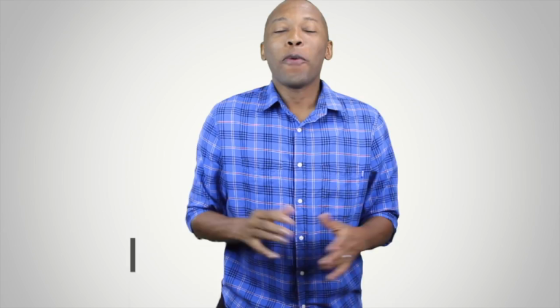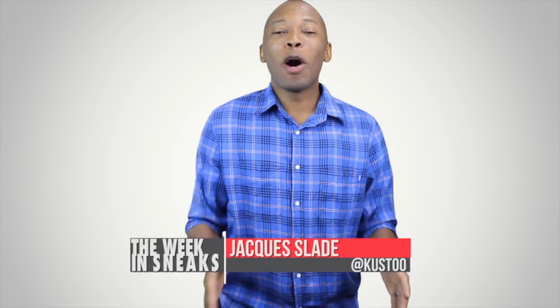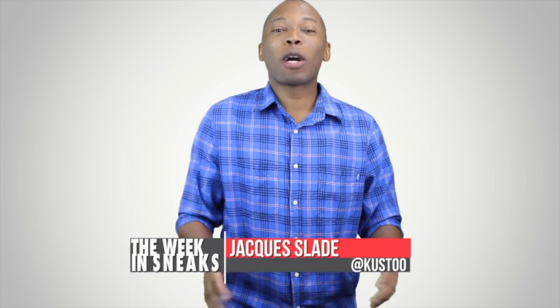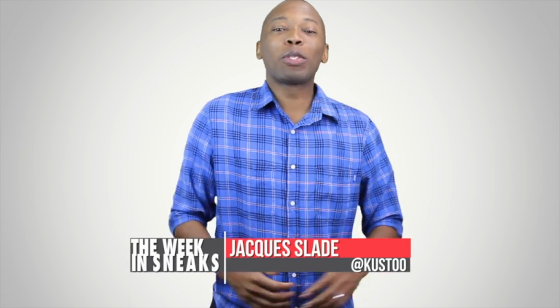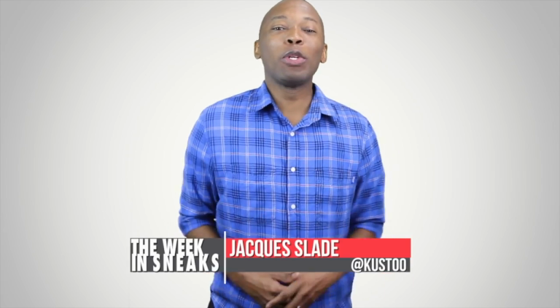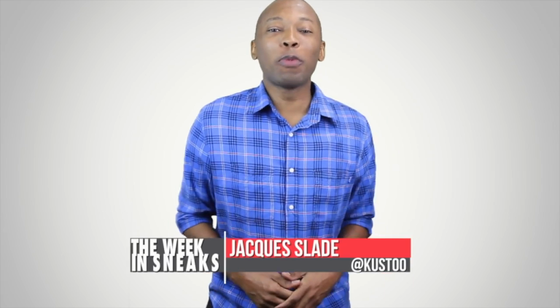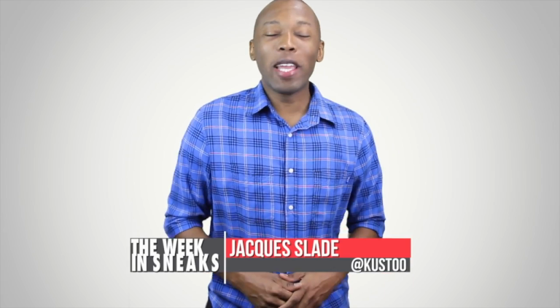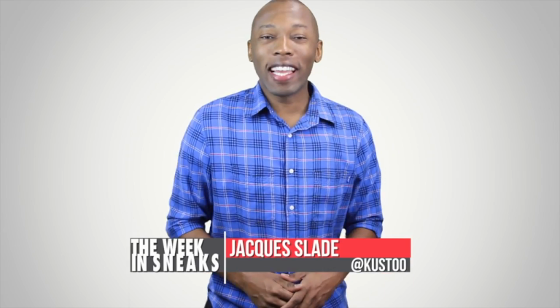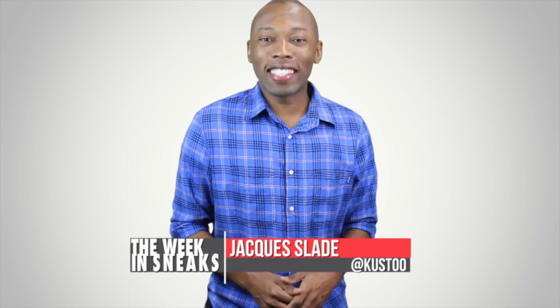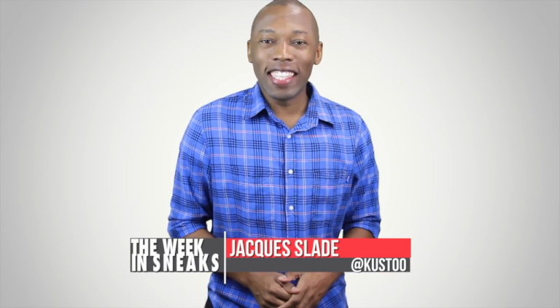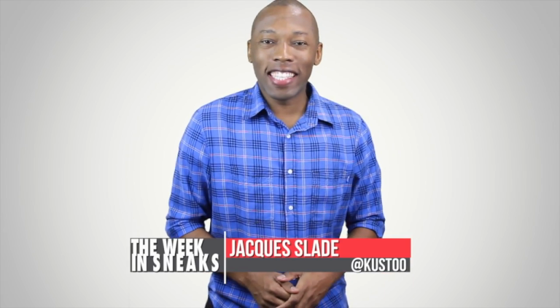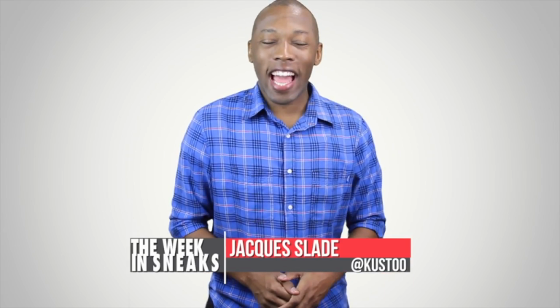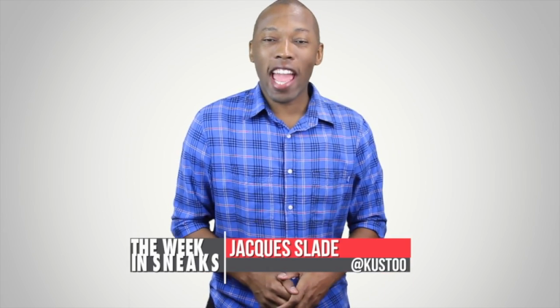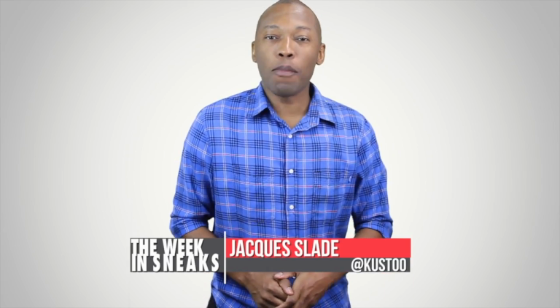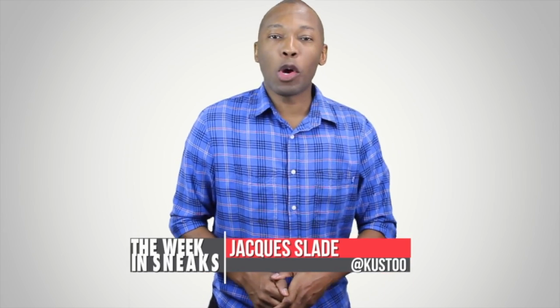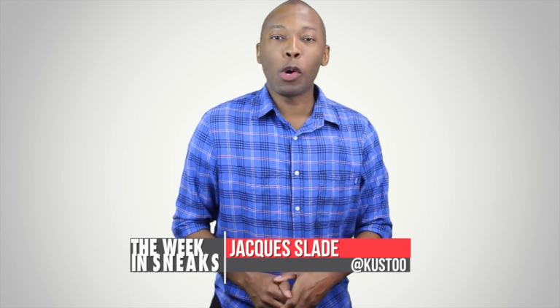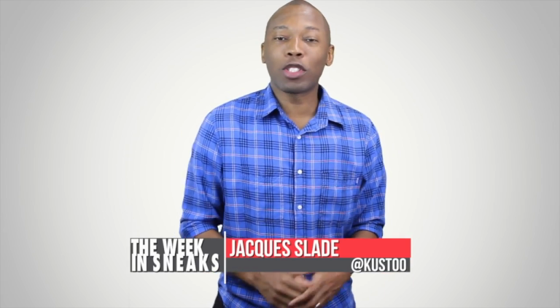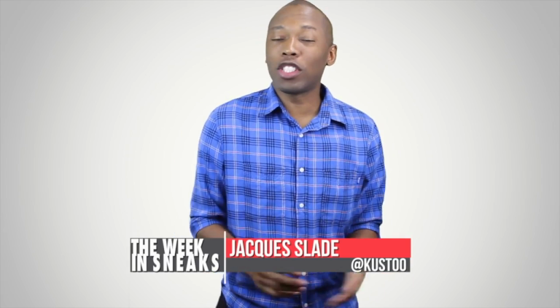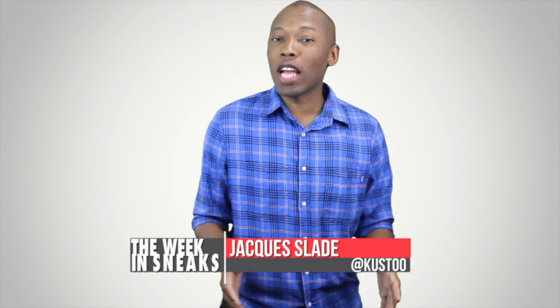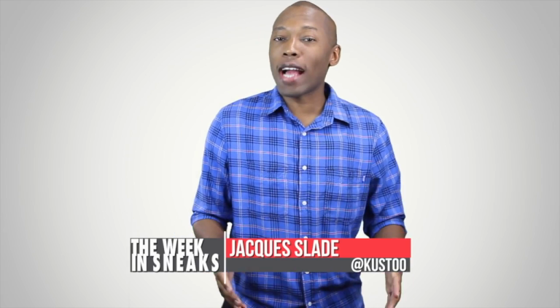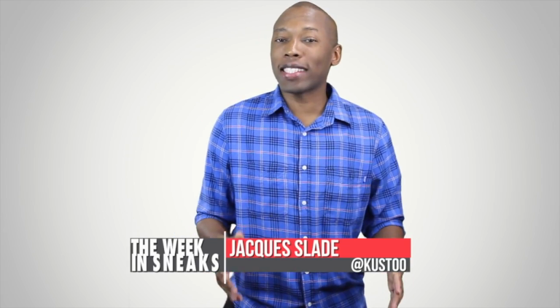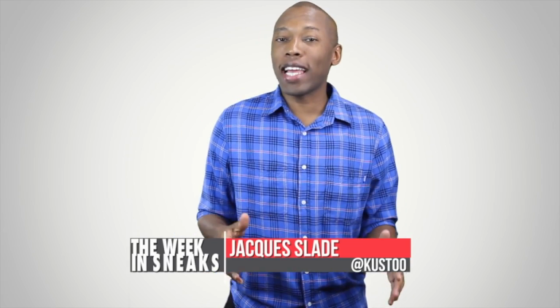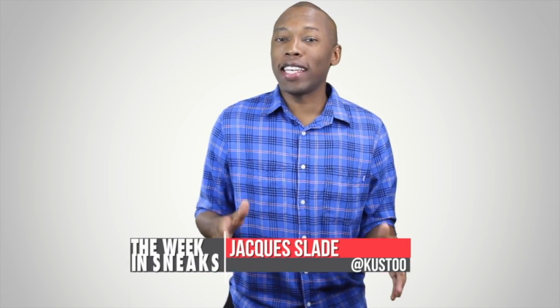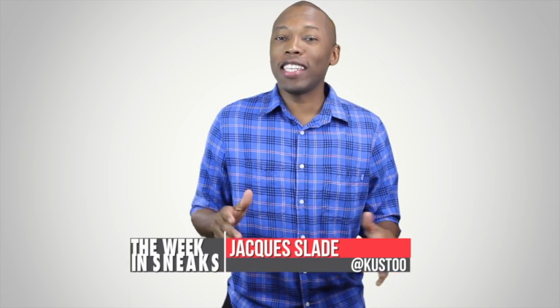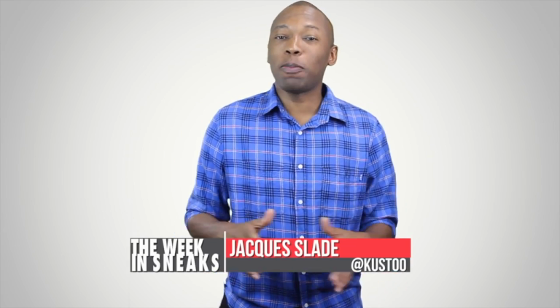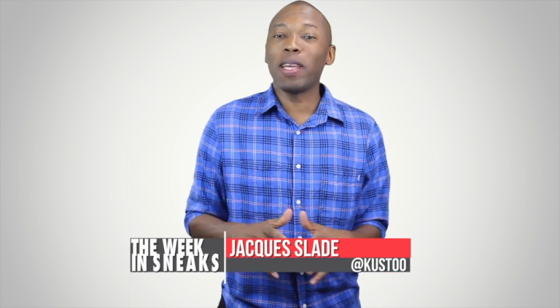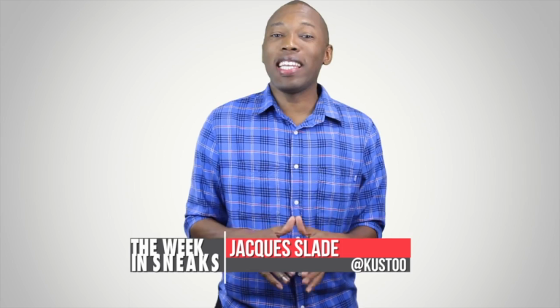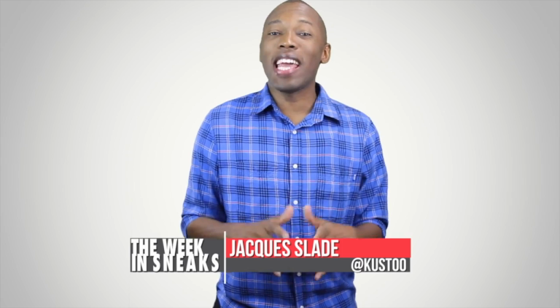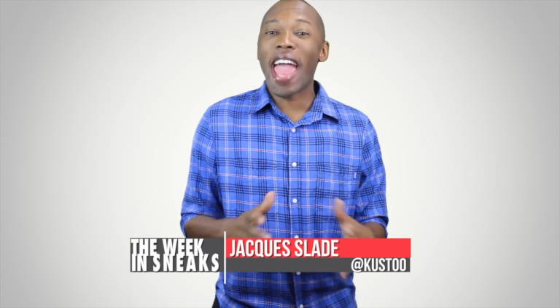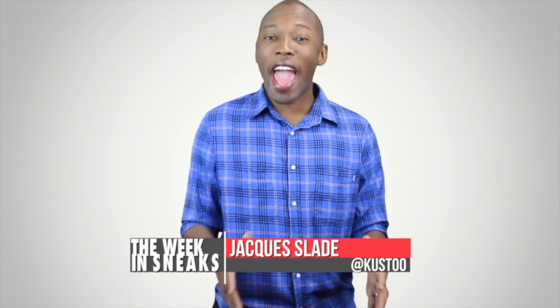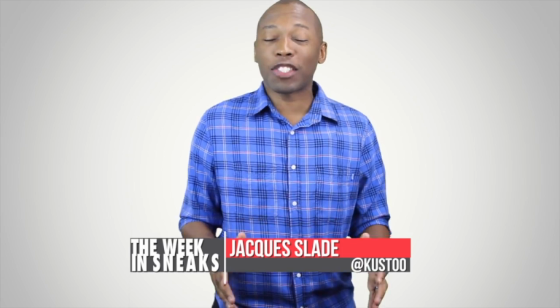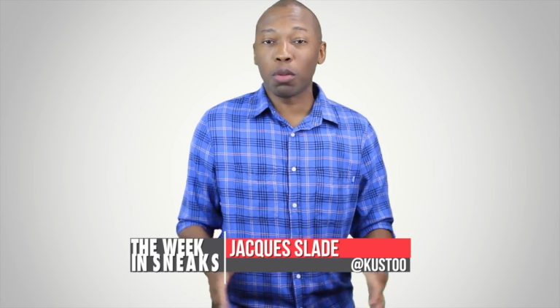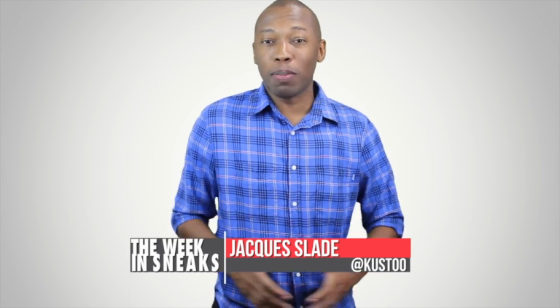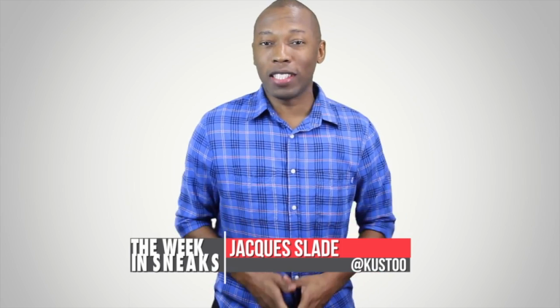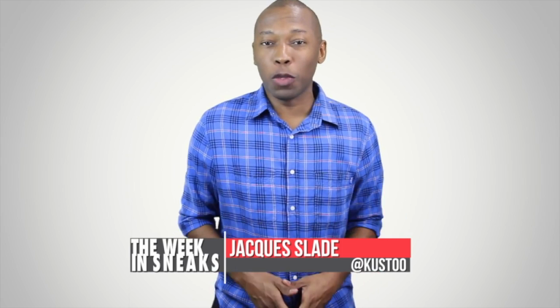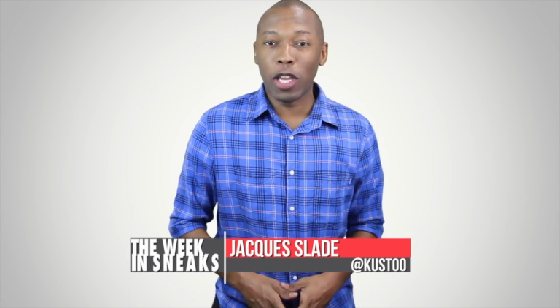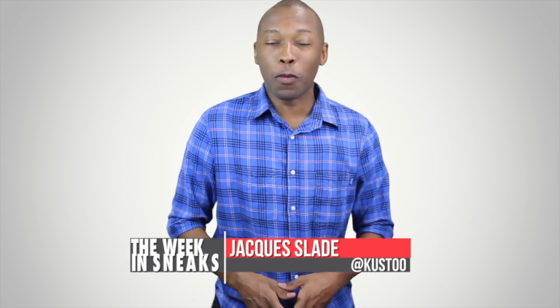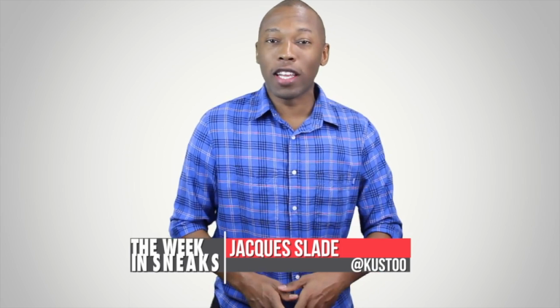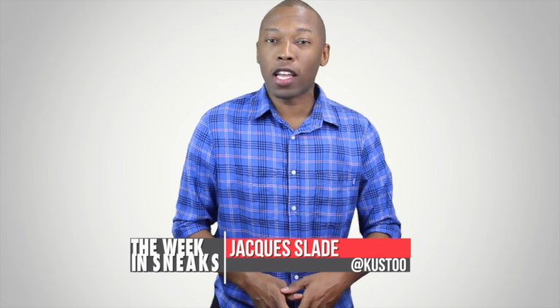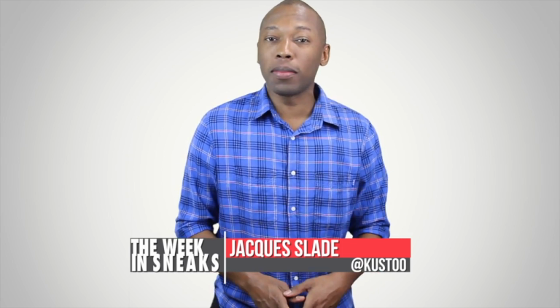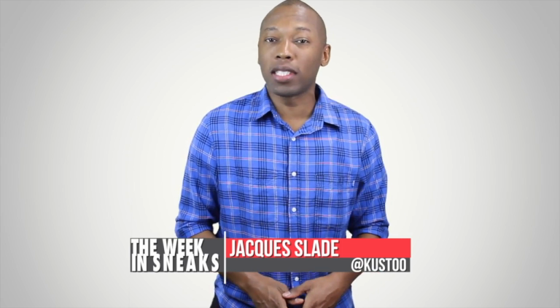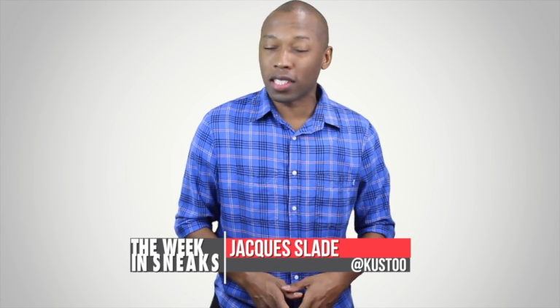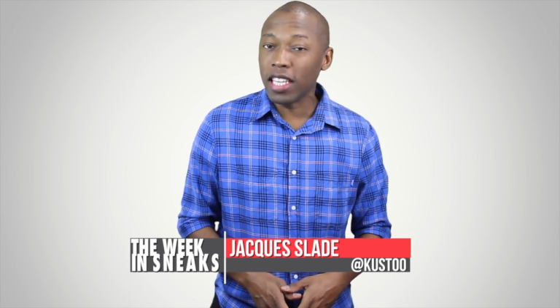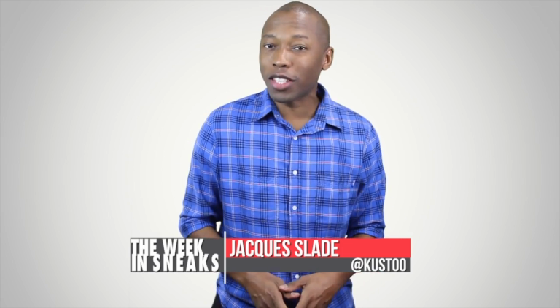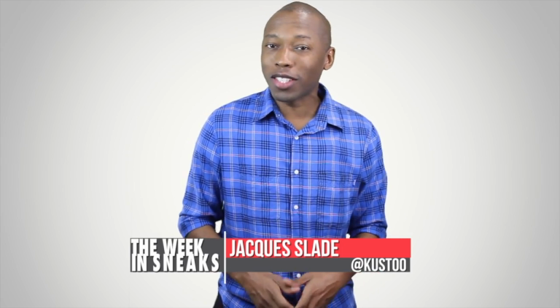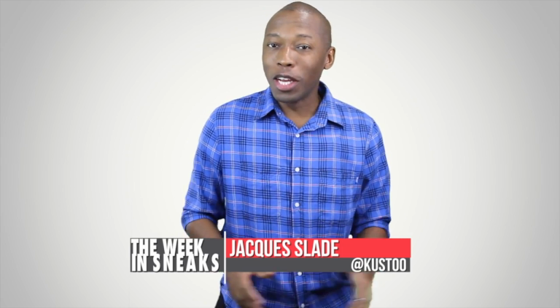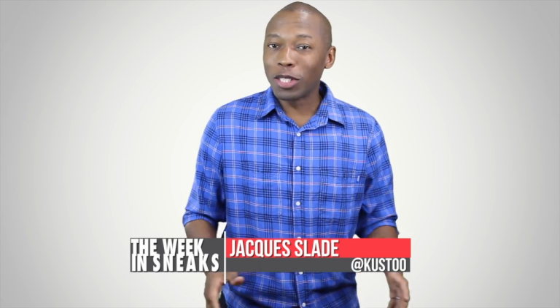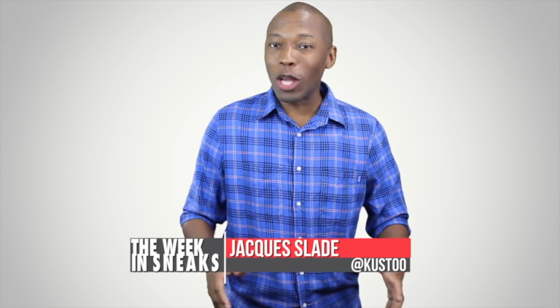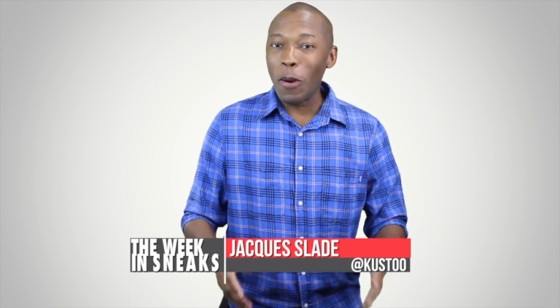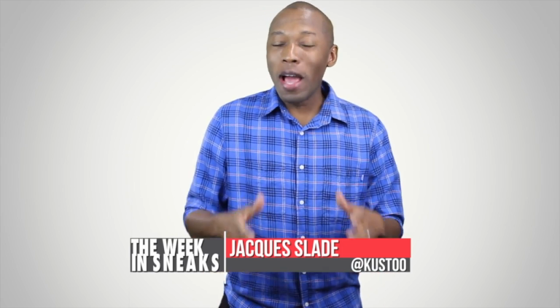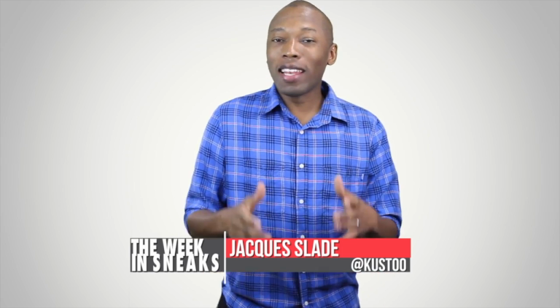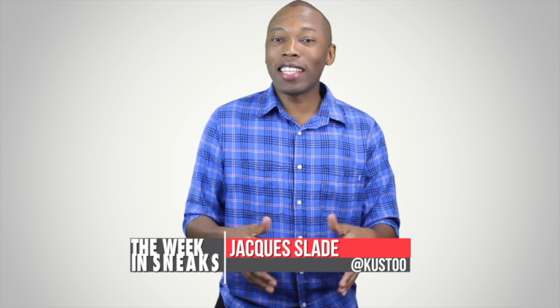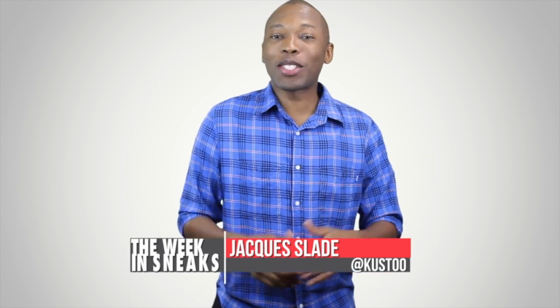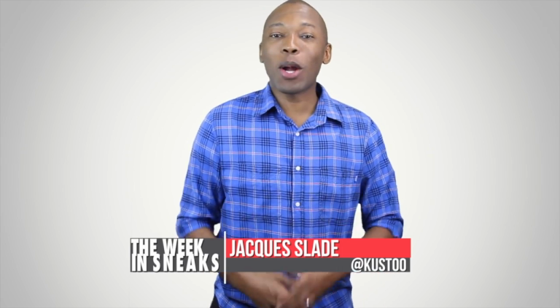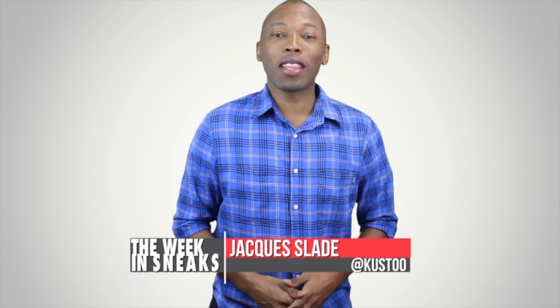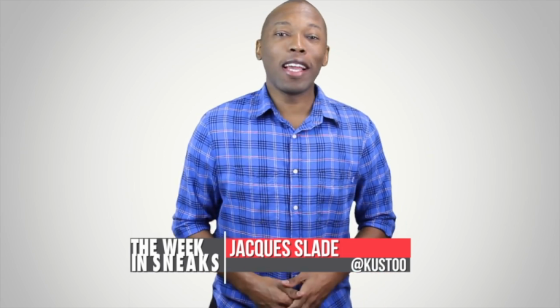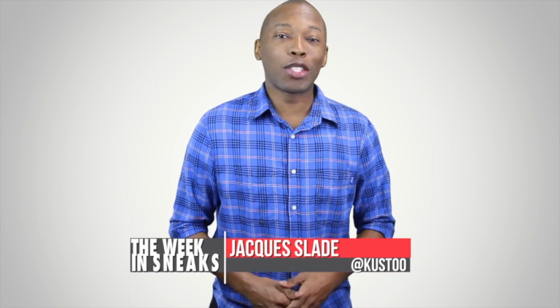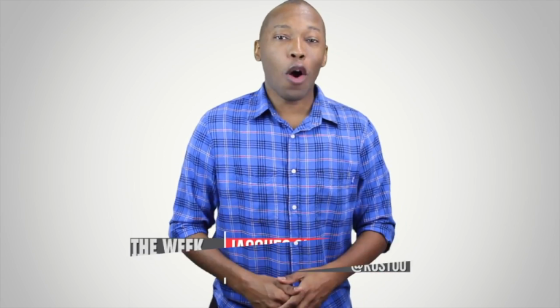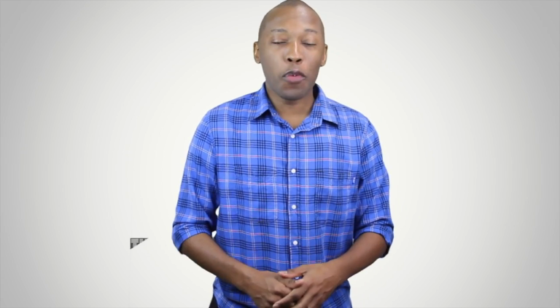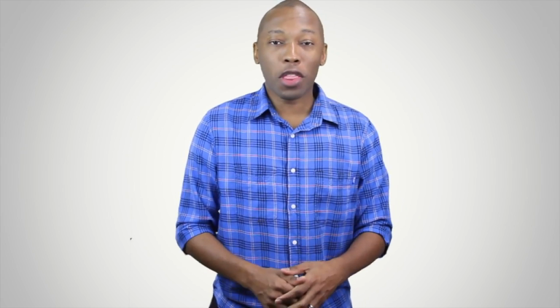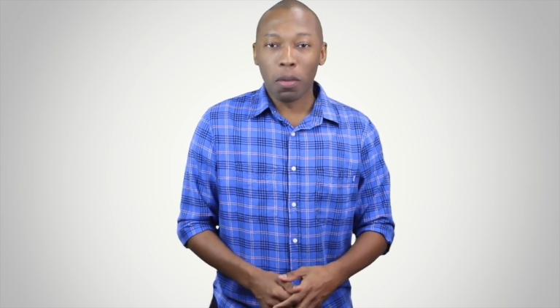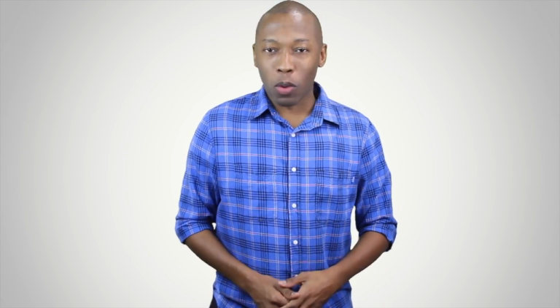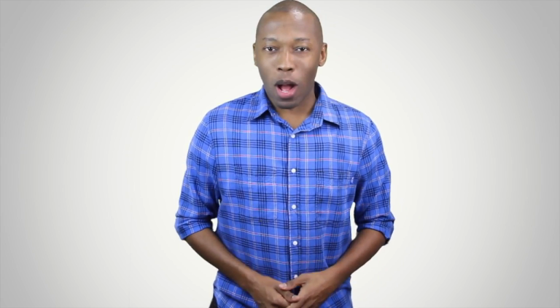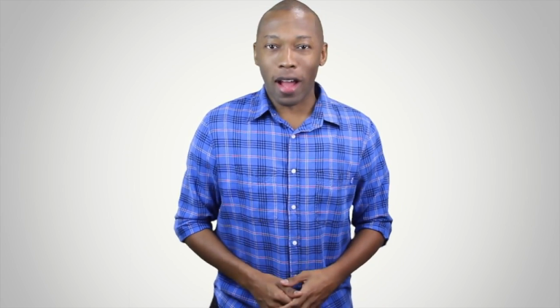Welcome to the Week in Sneaks. I am your host Jacques Slade, and it's been an extra busy week when it comes to sneakers, so let's start things off with LeBron.